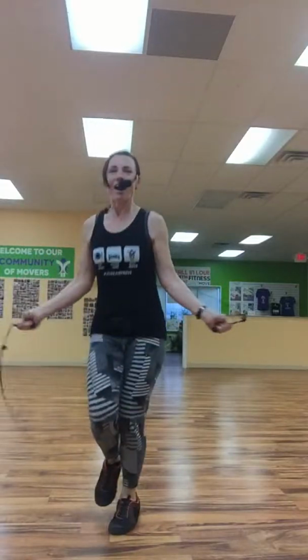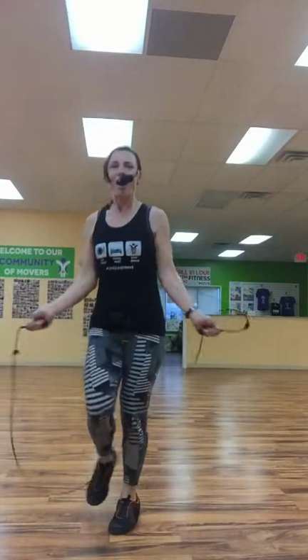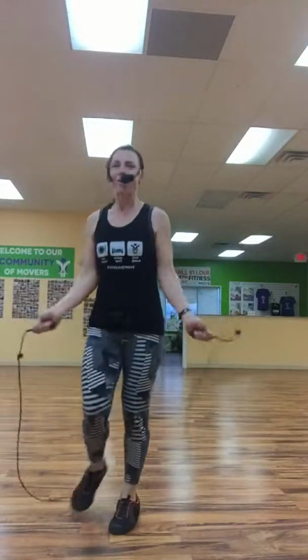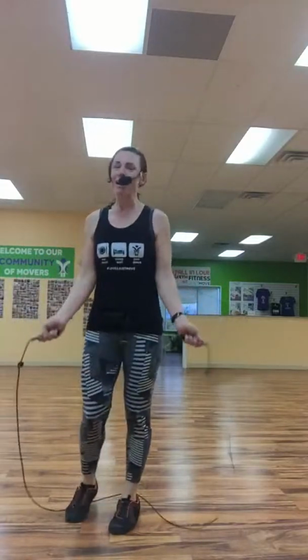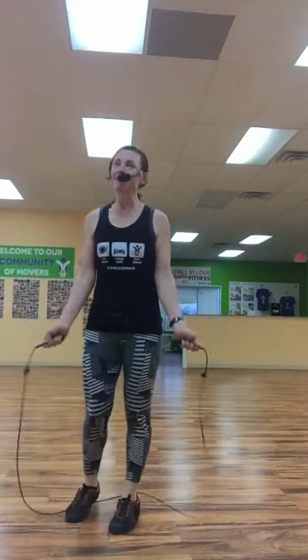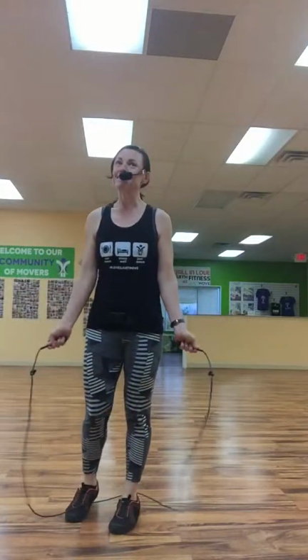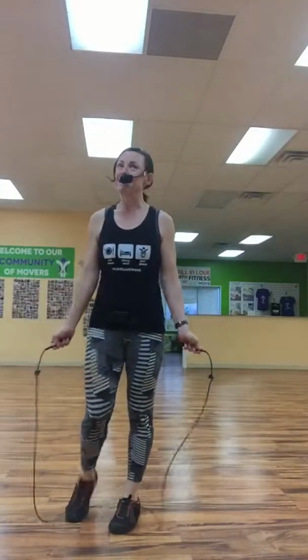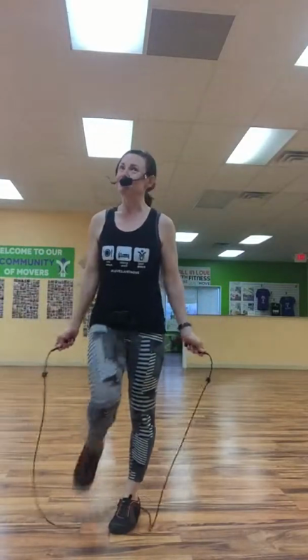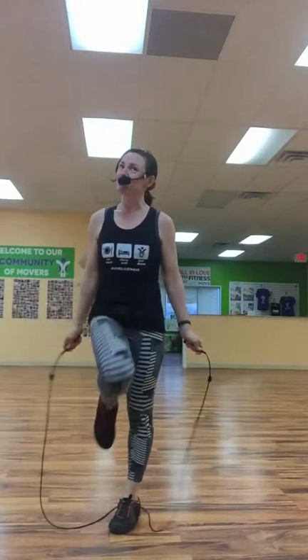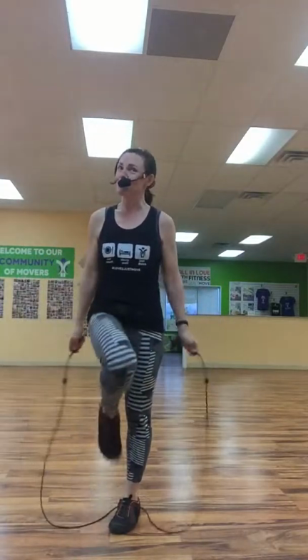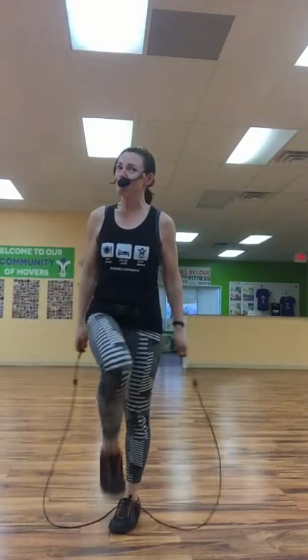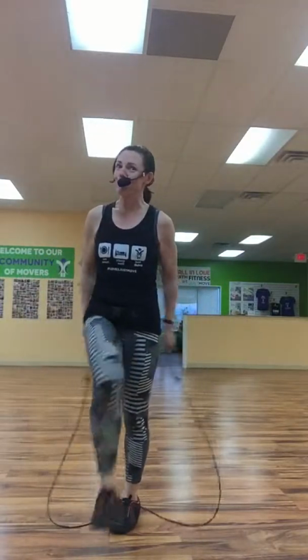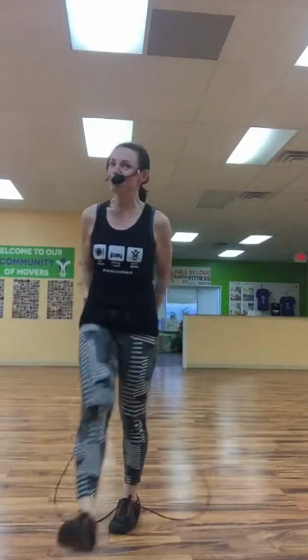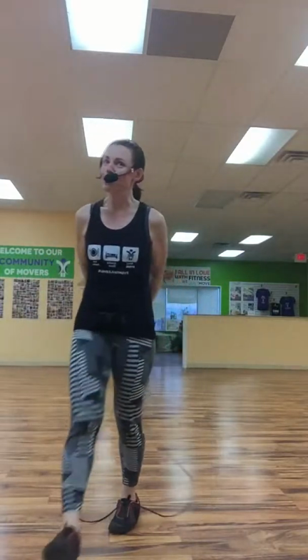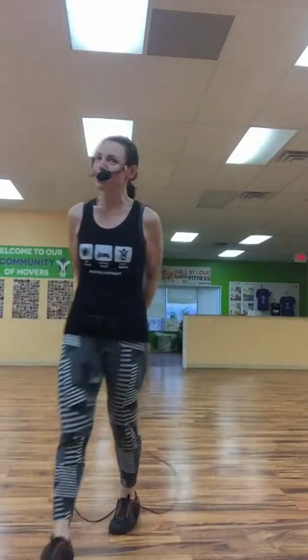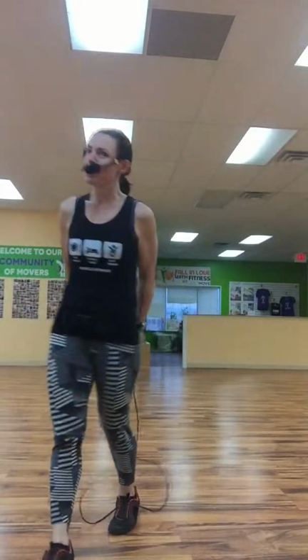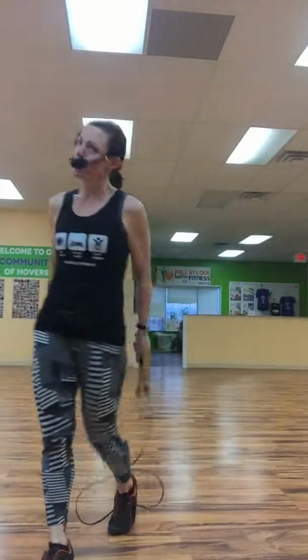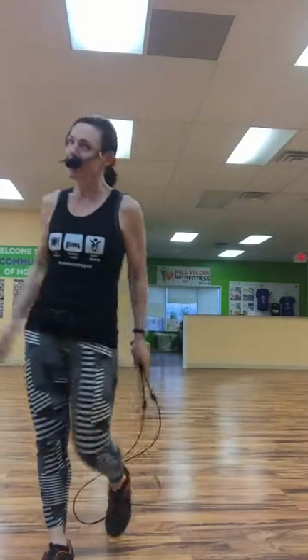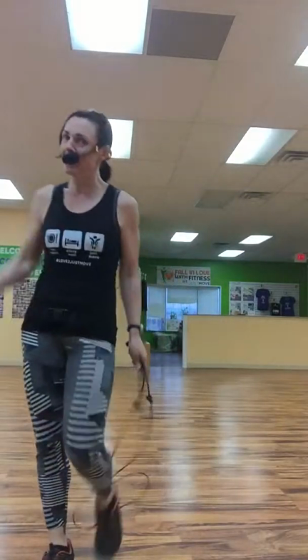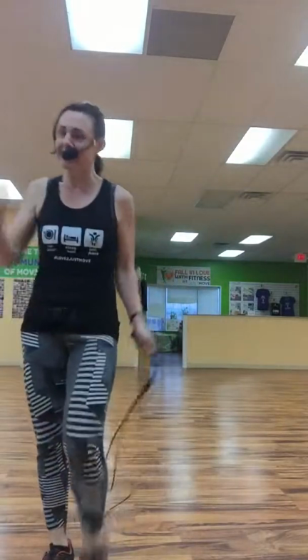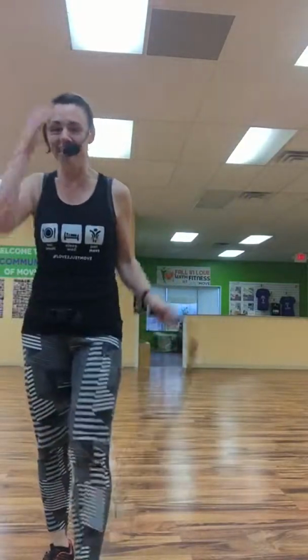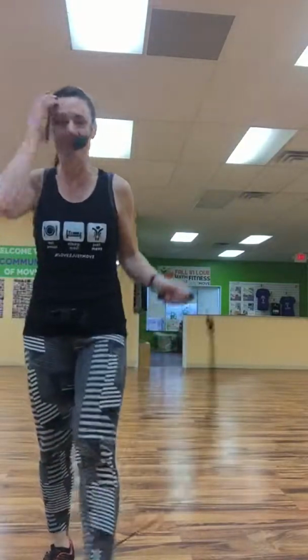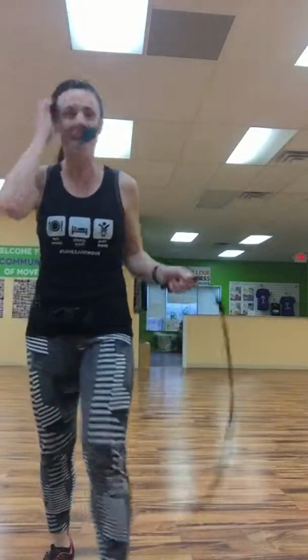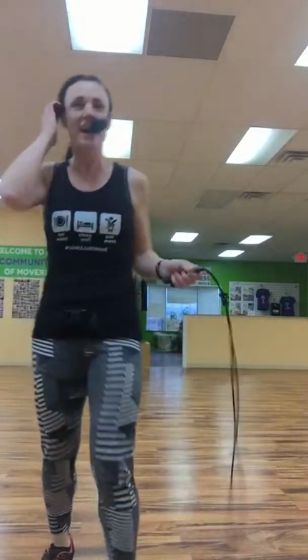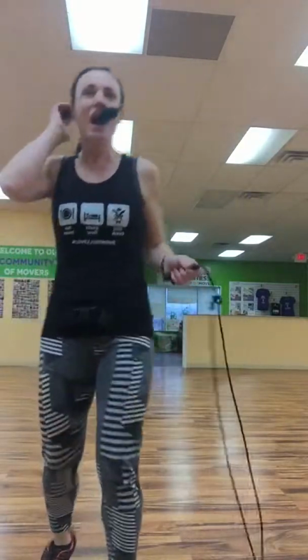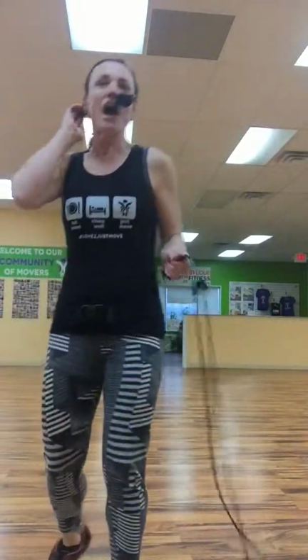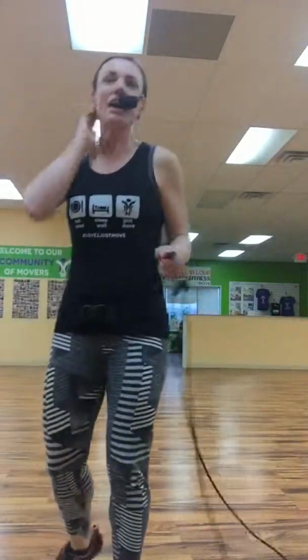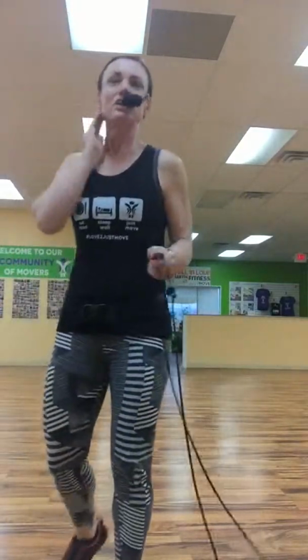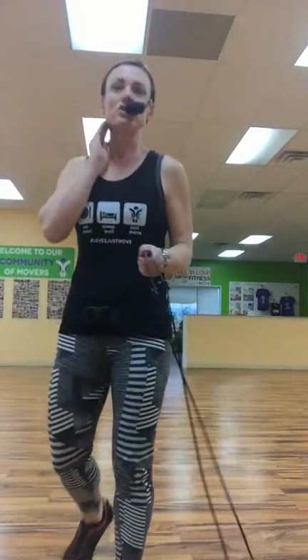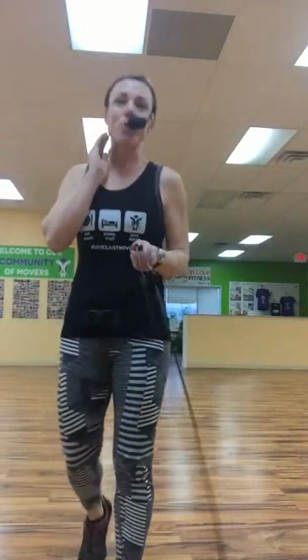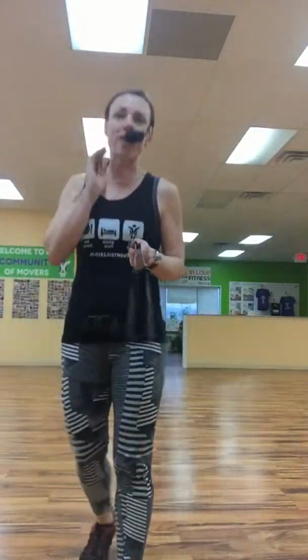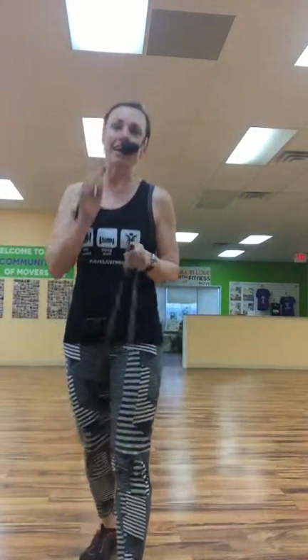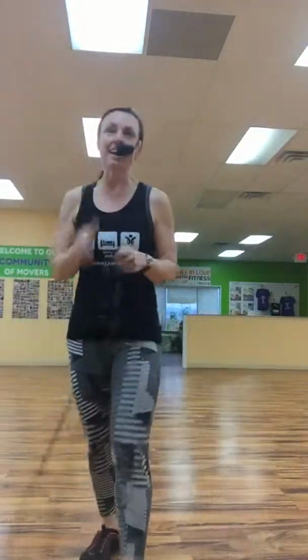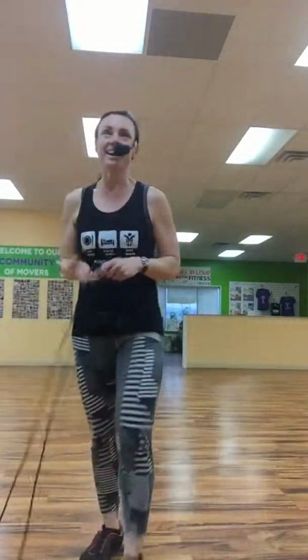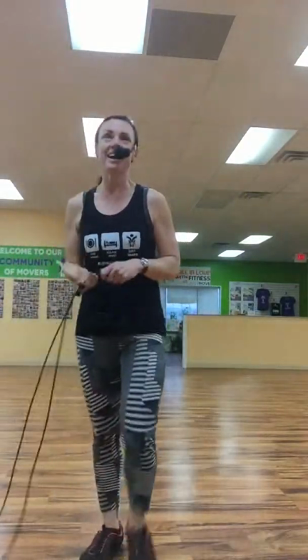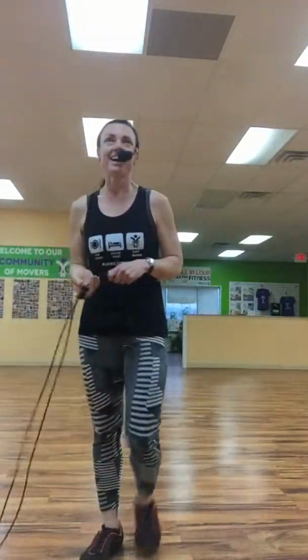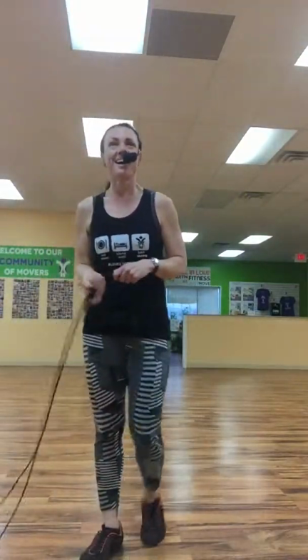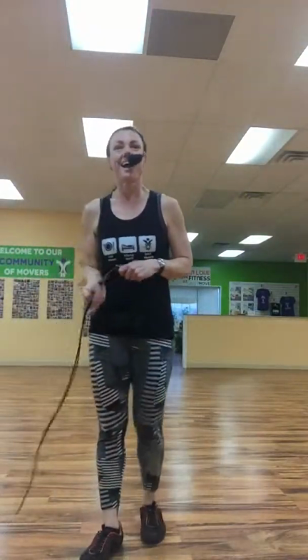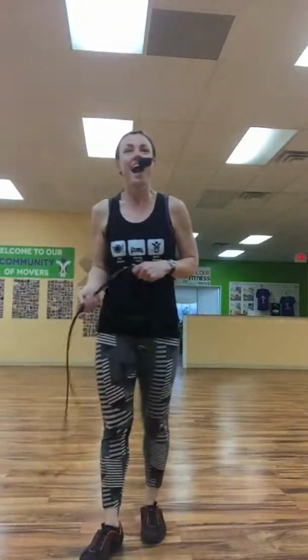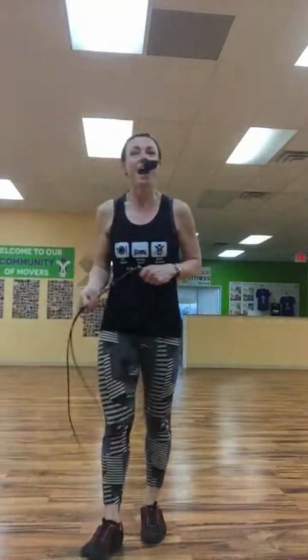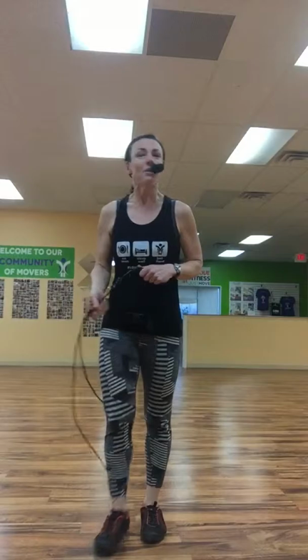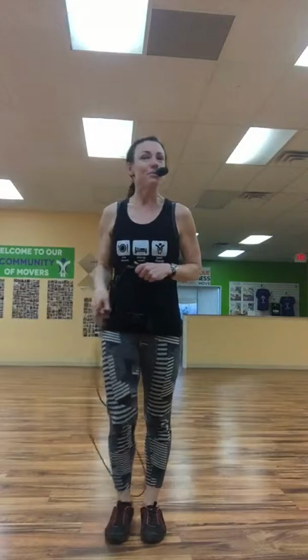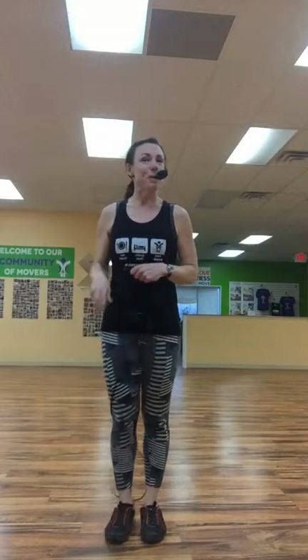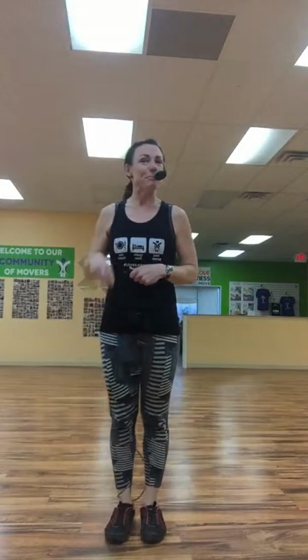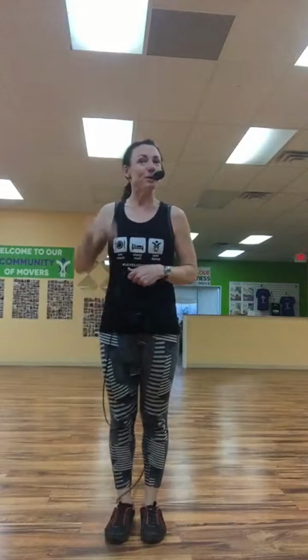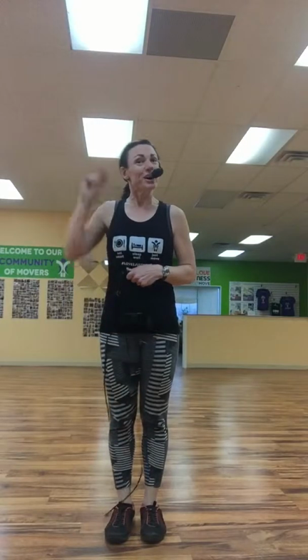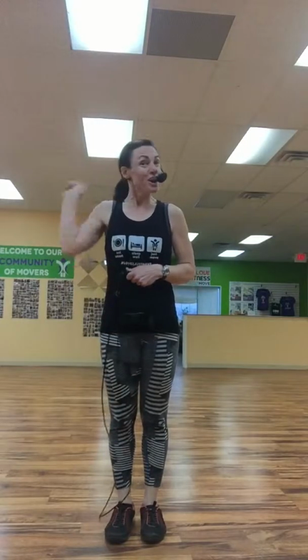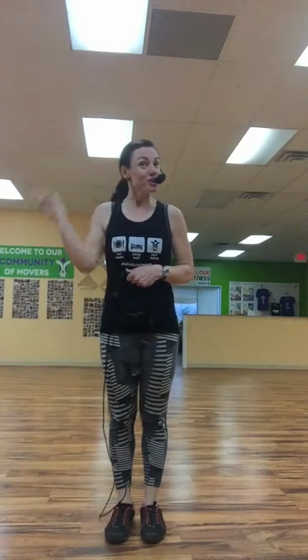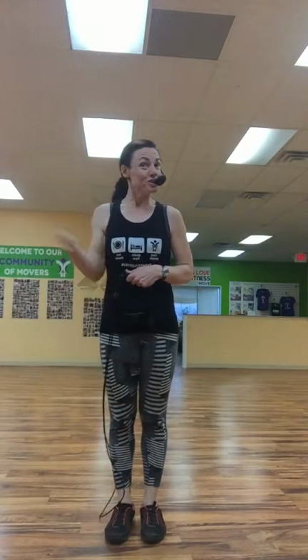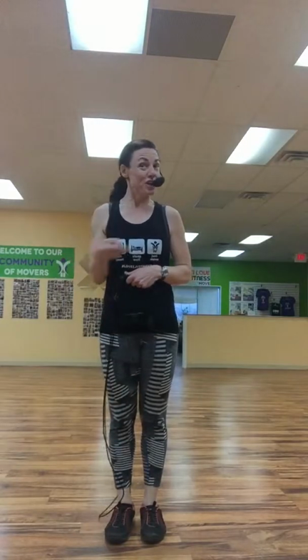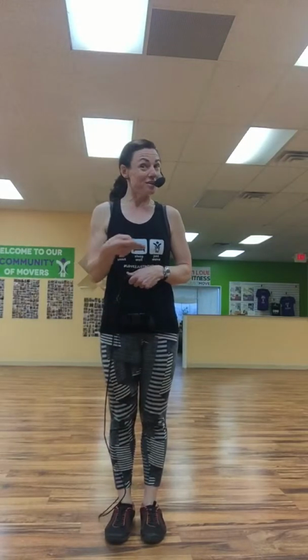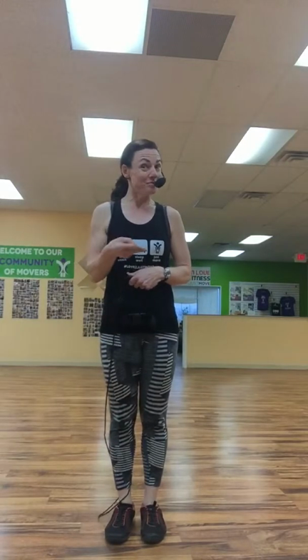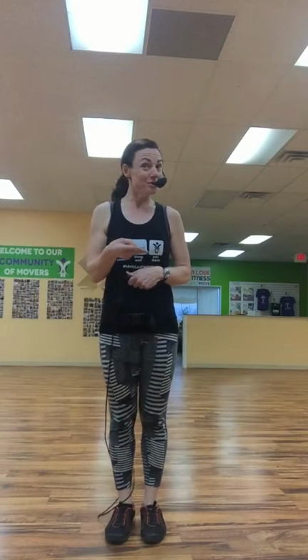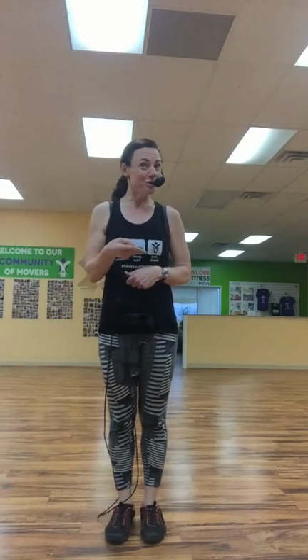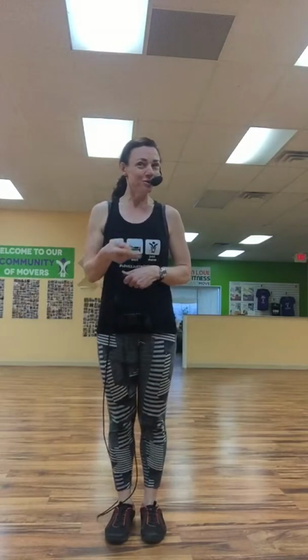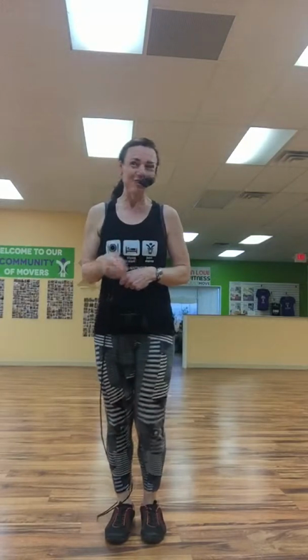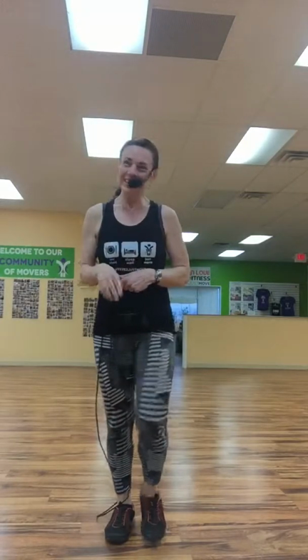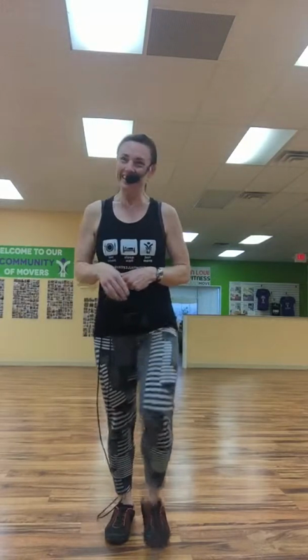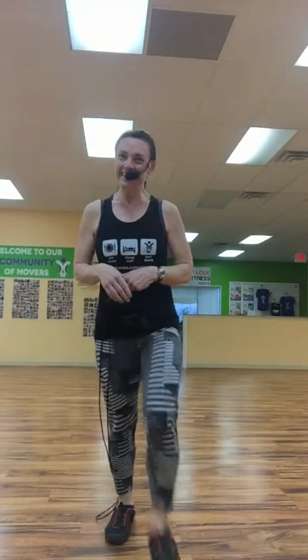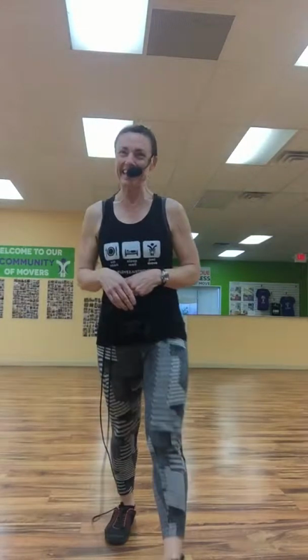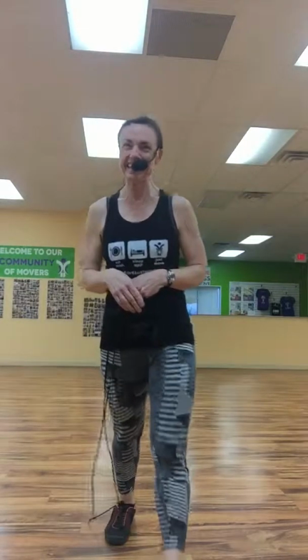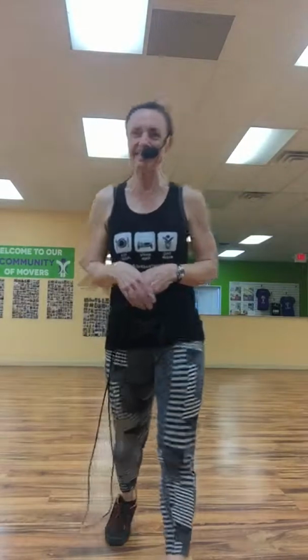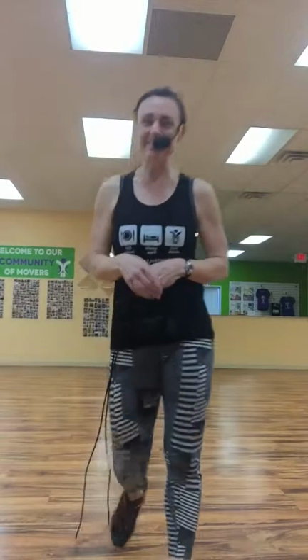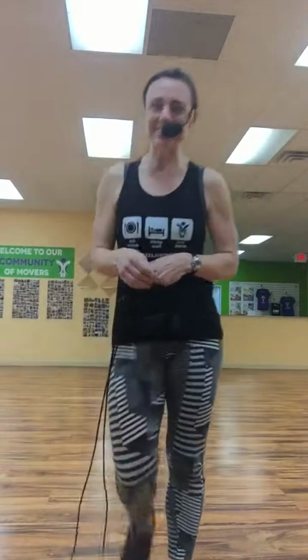All right, that's jump roping 101. Enjoy, and remember — just move. Thank you.